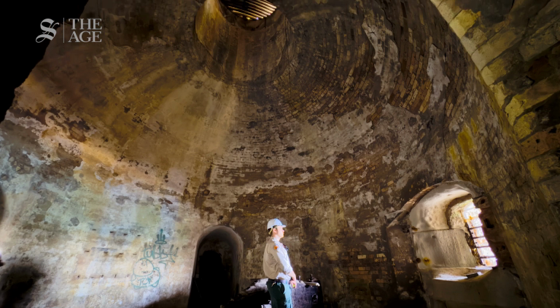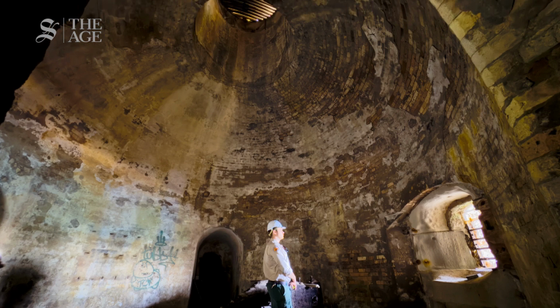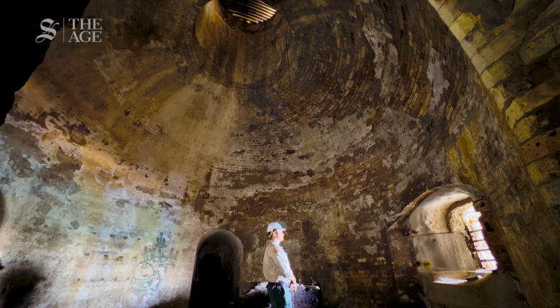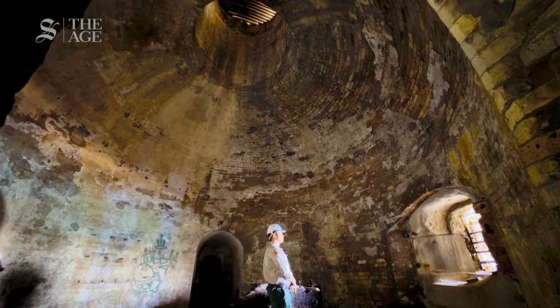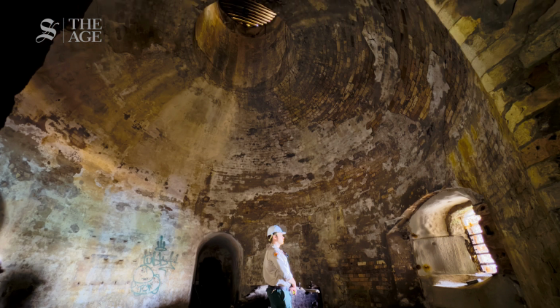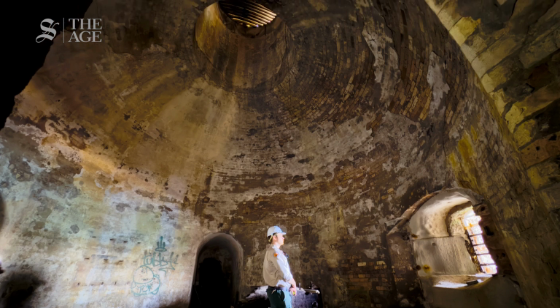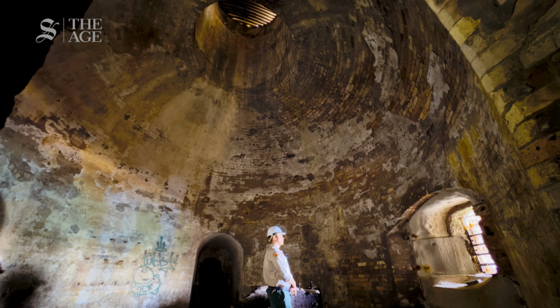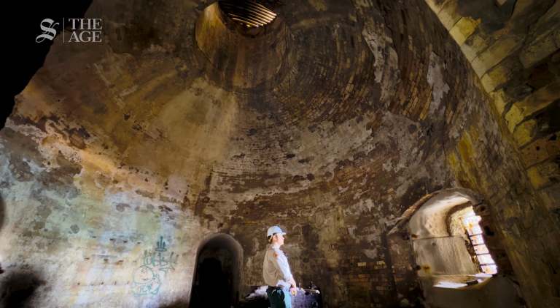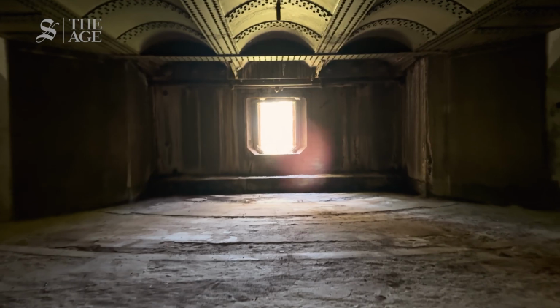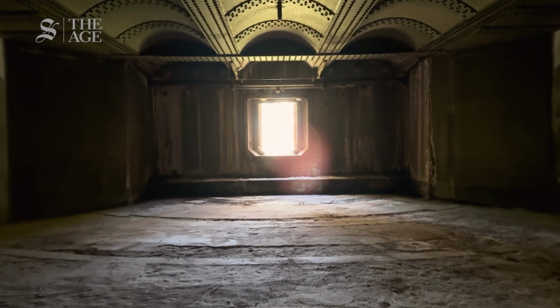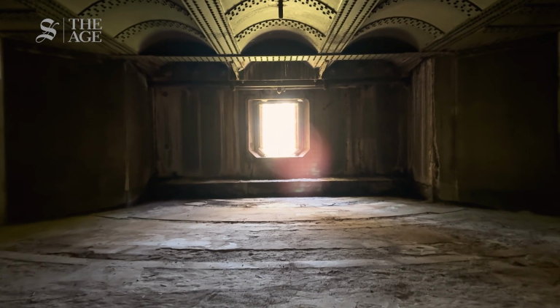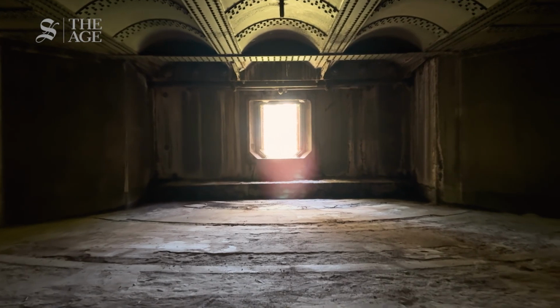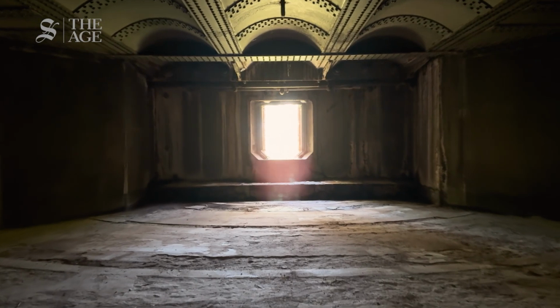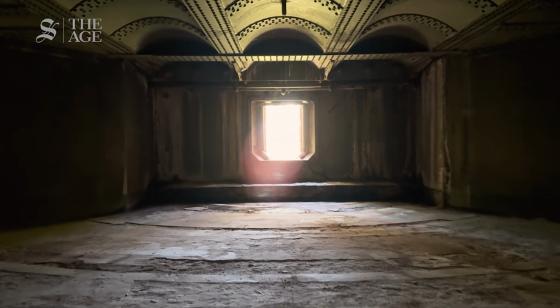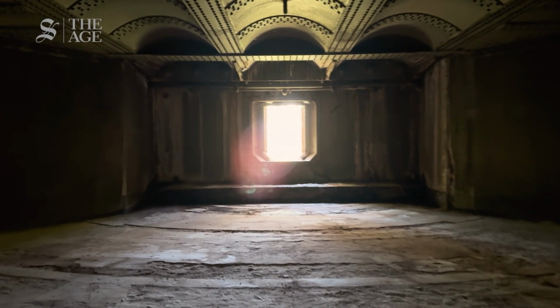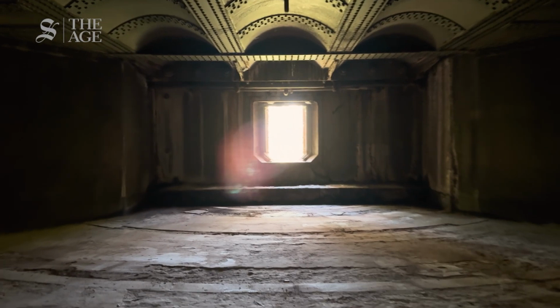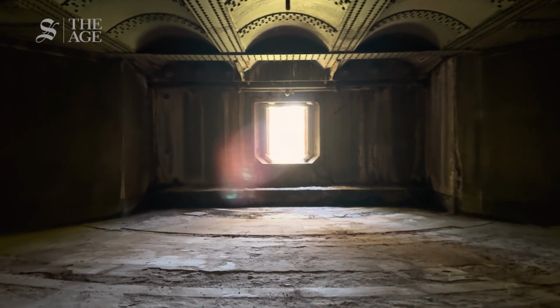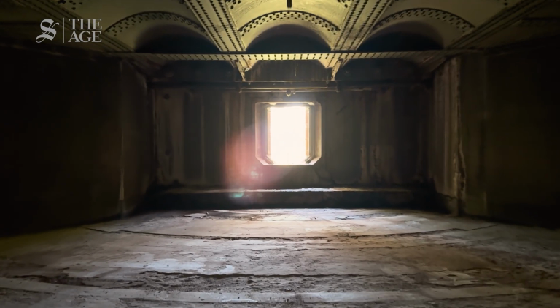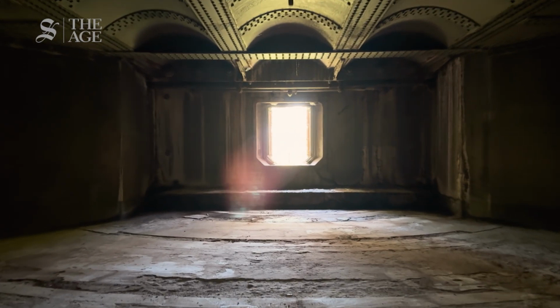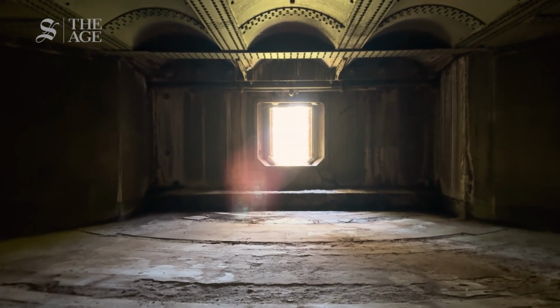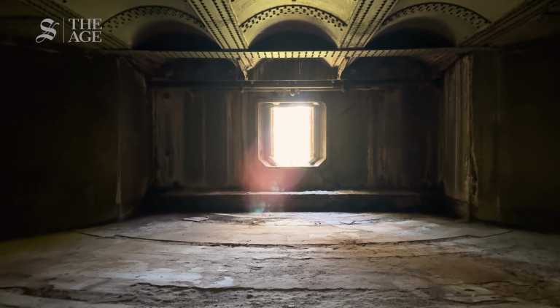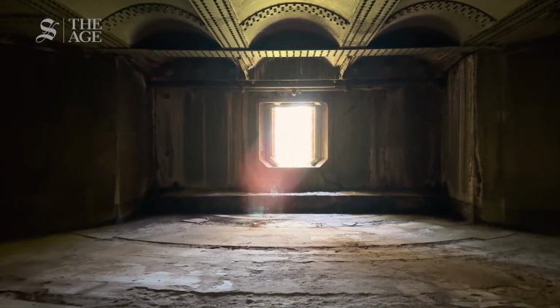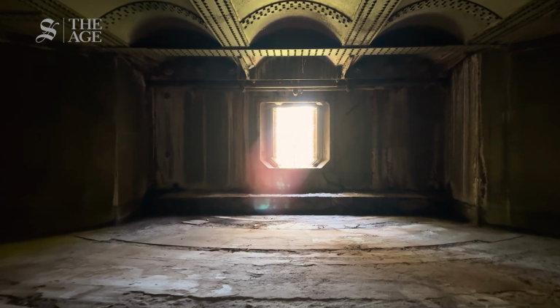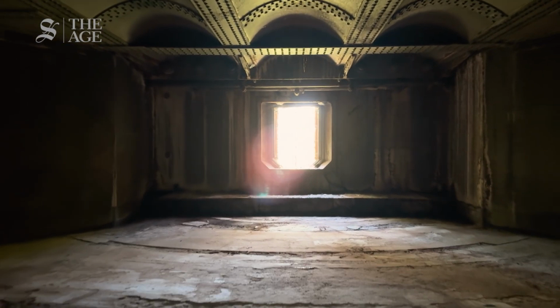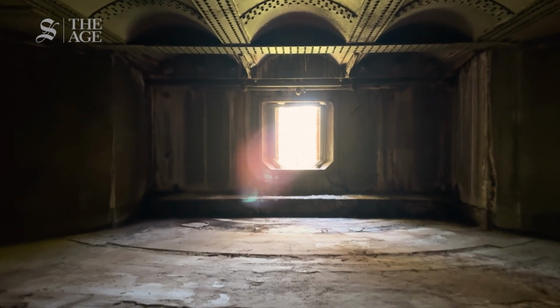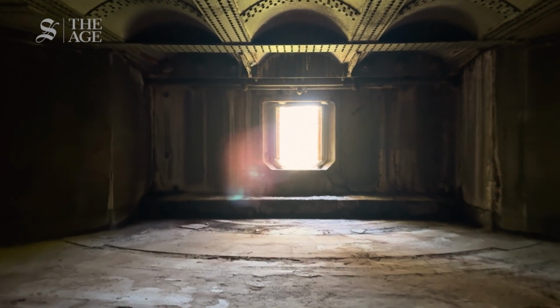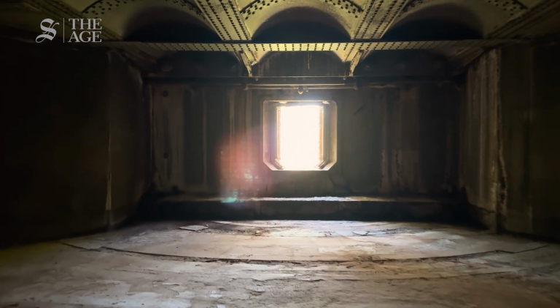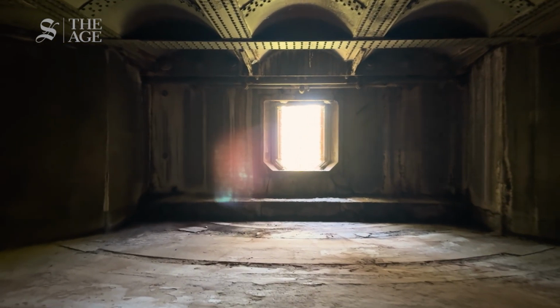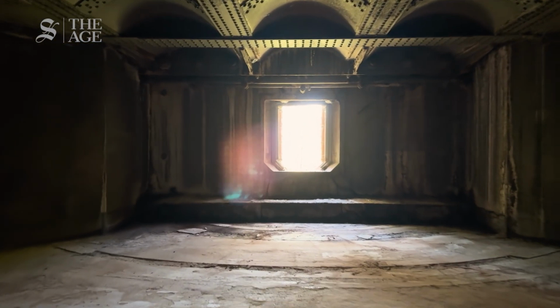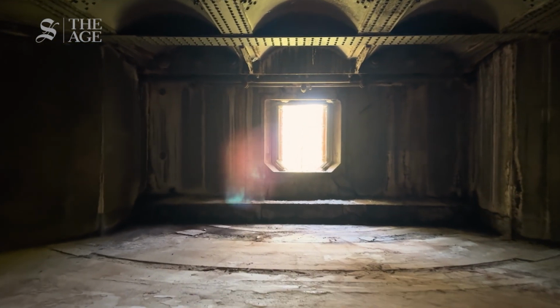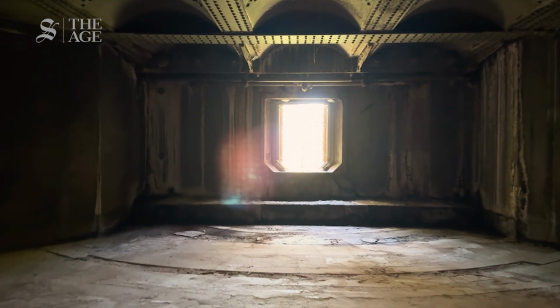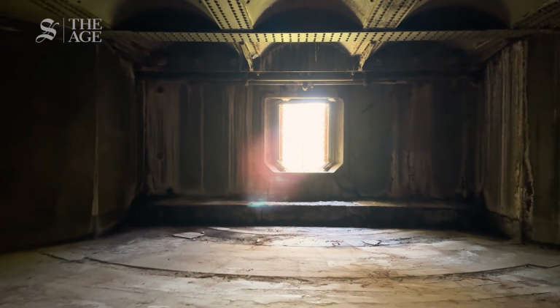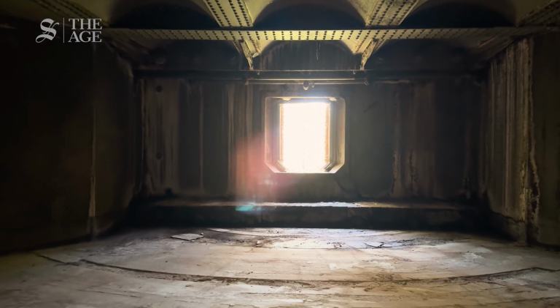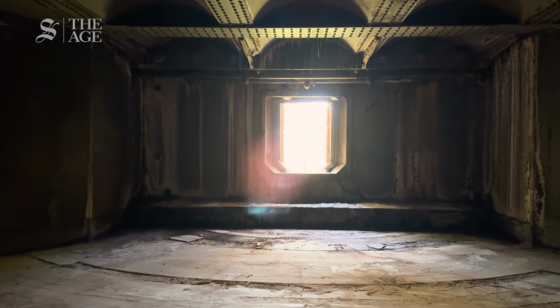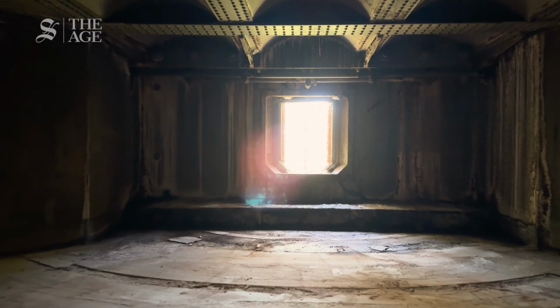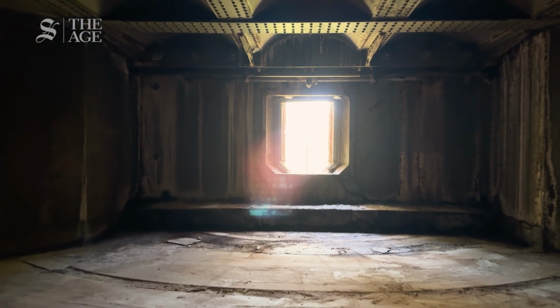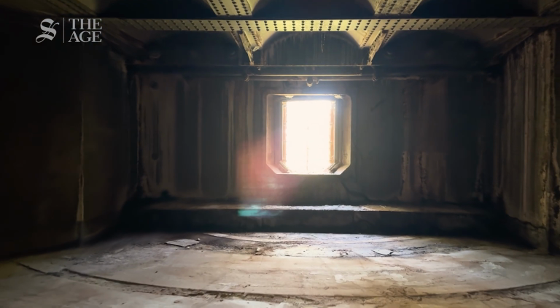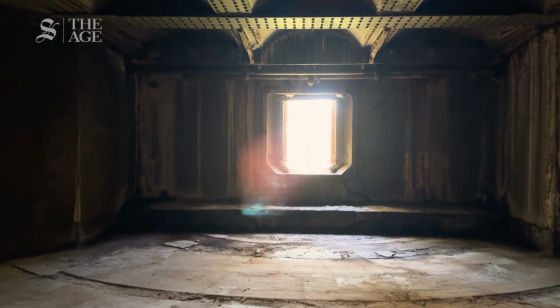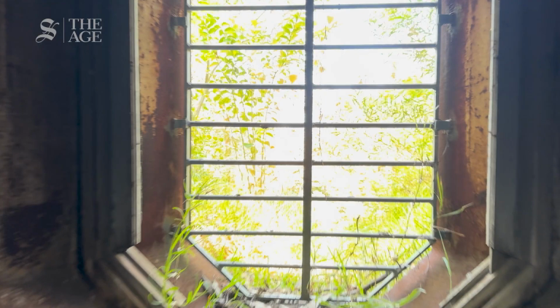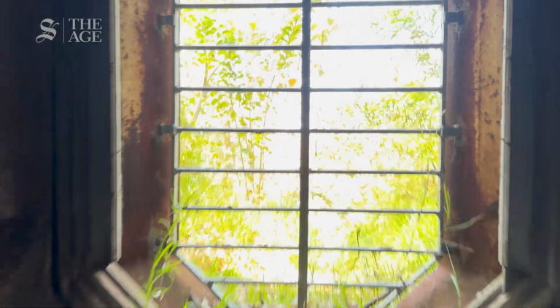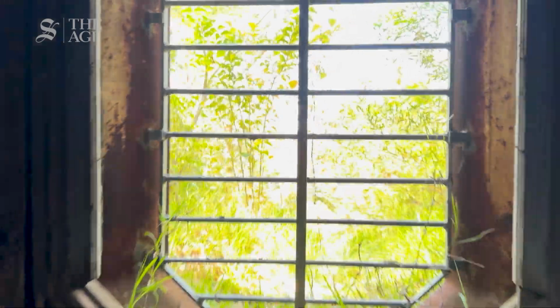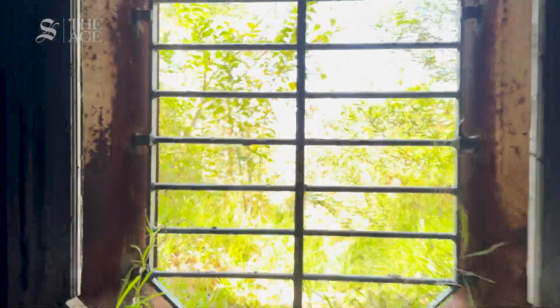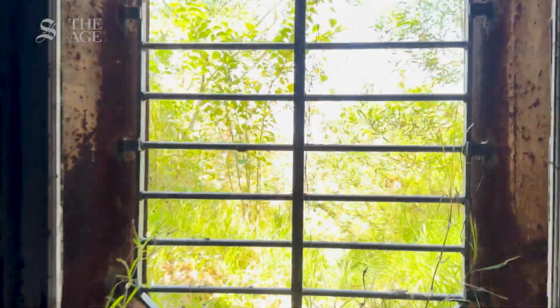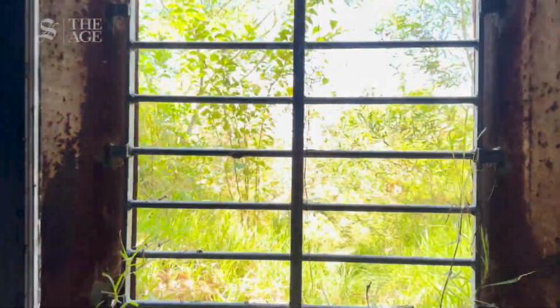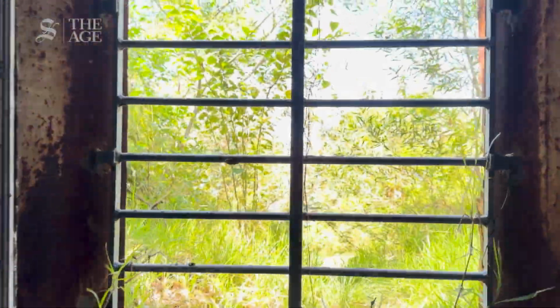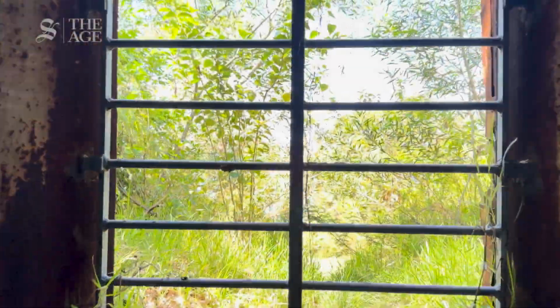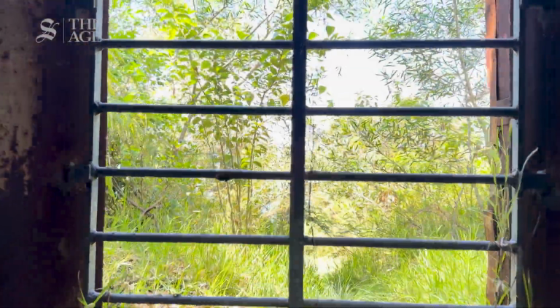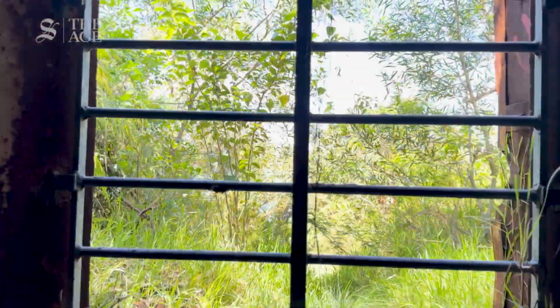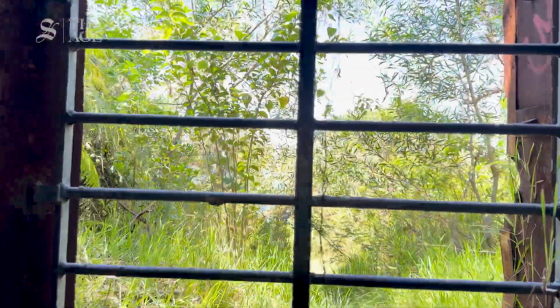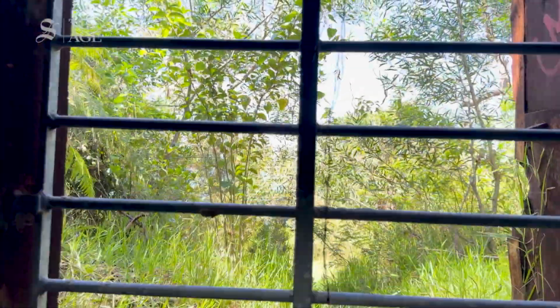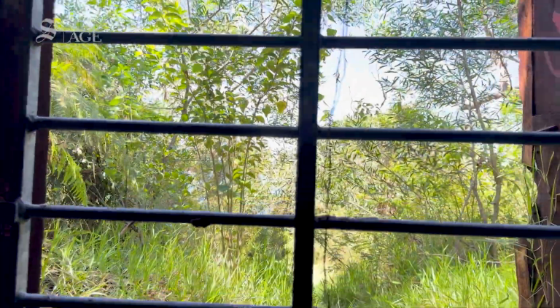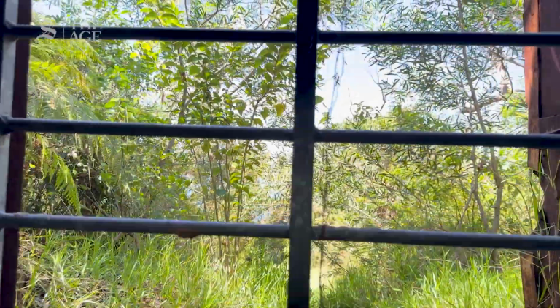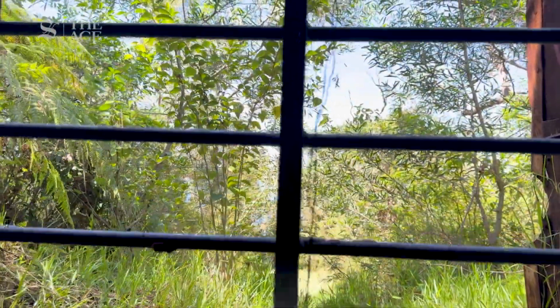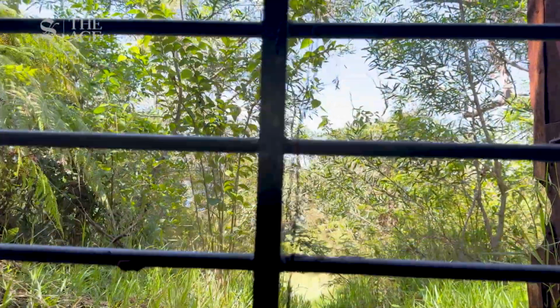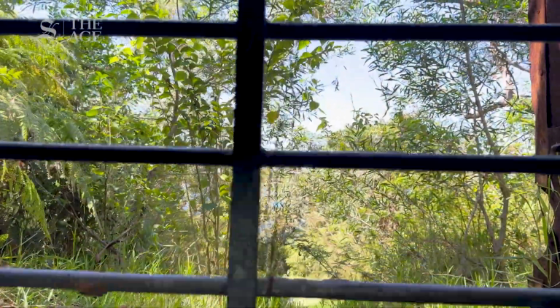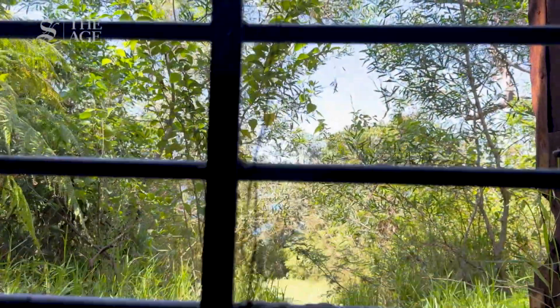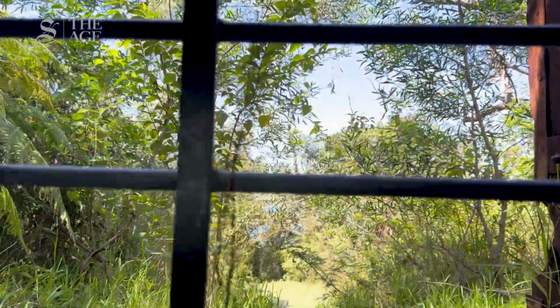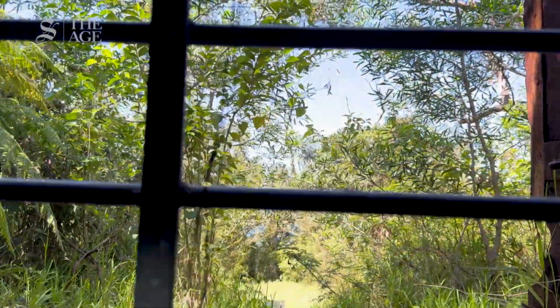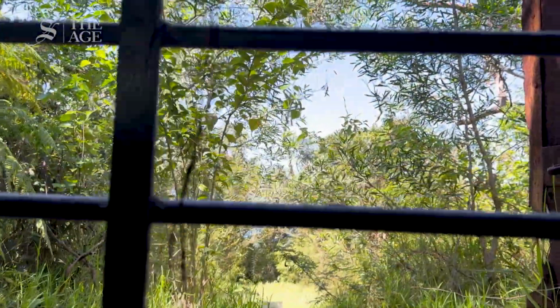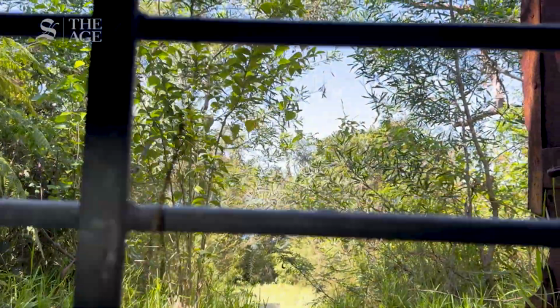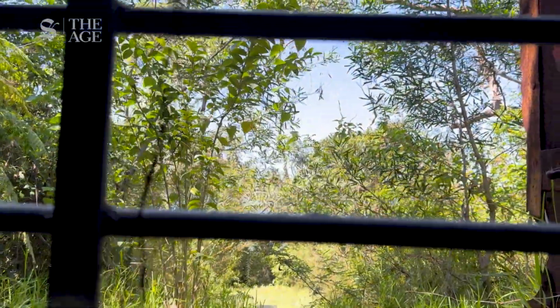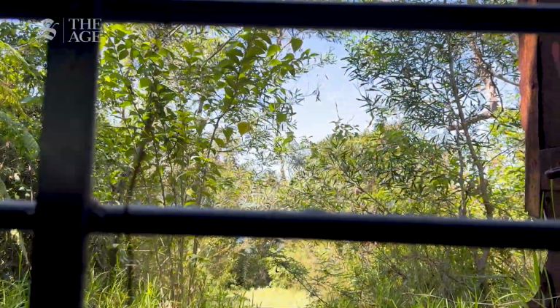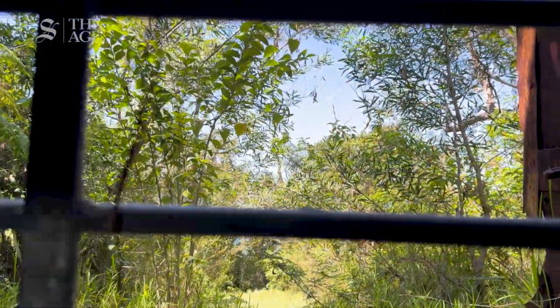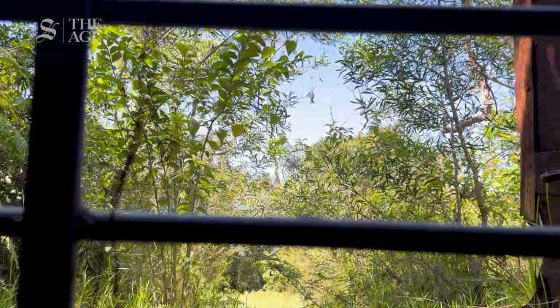The Beehive stopped being used as a military installation after World War II. By the 1950s, it was abandoned.